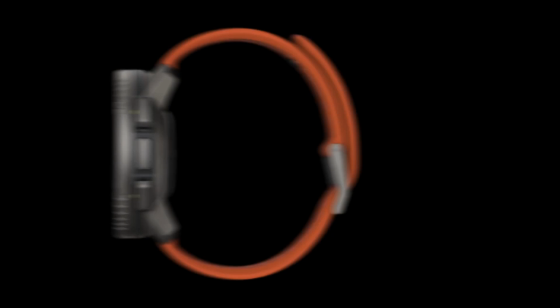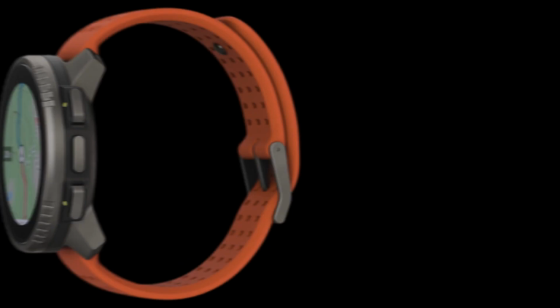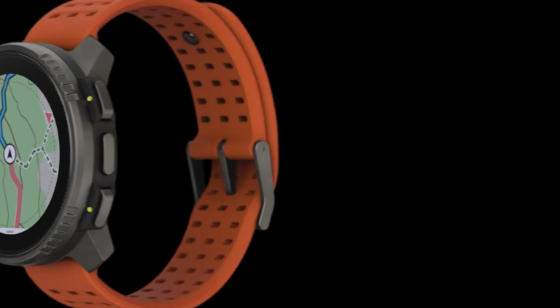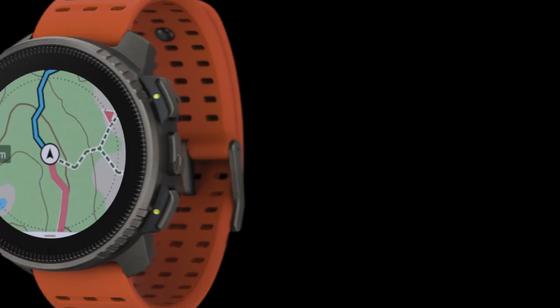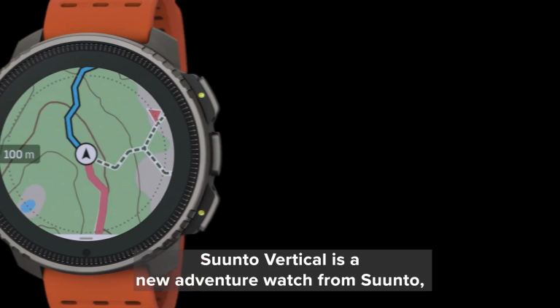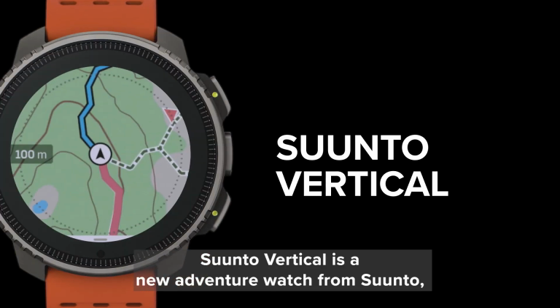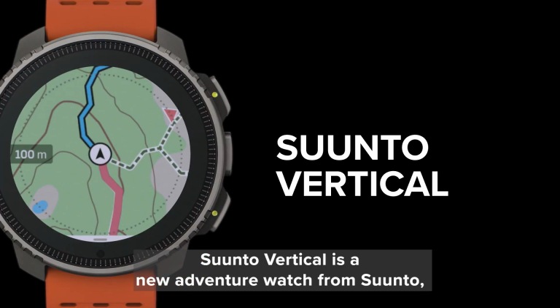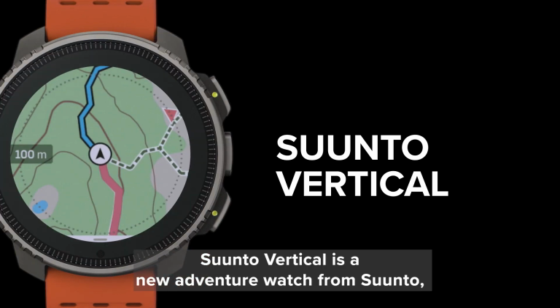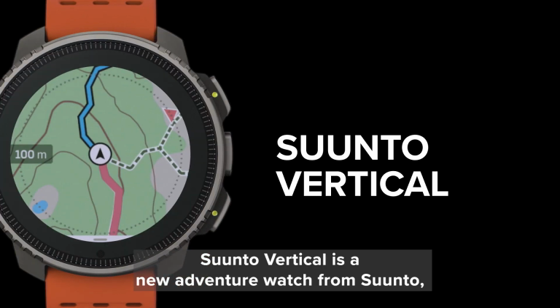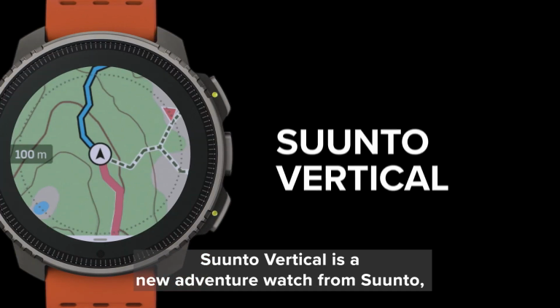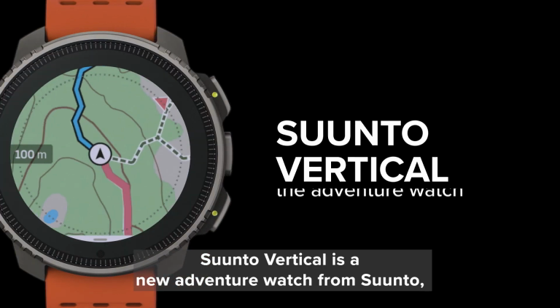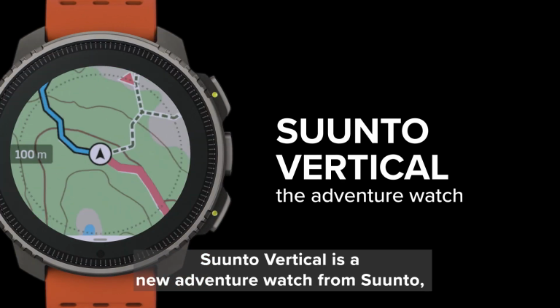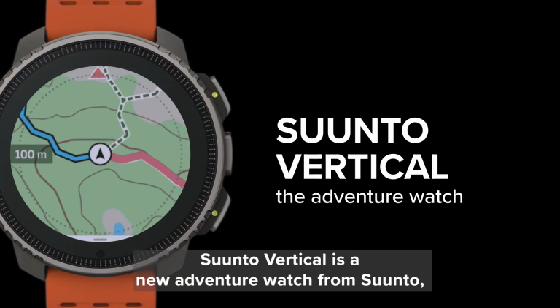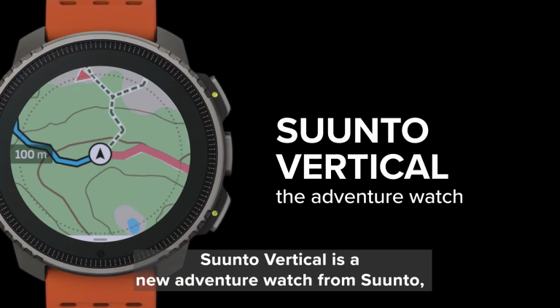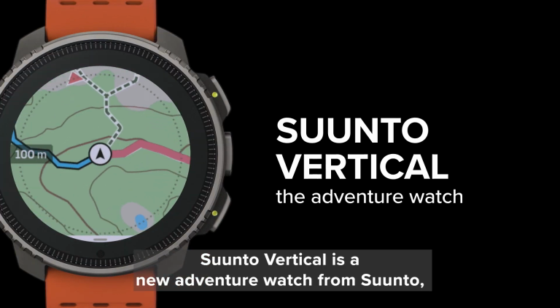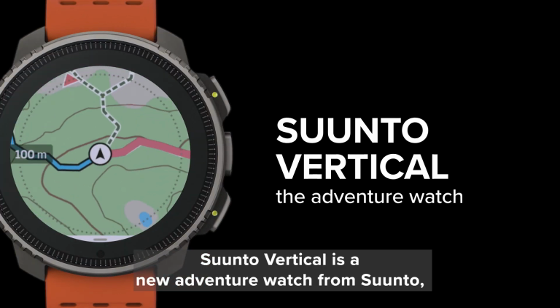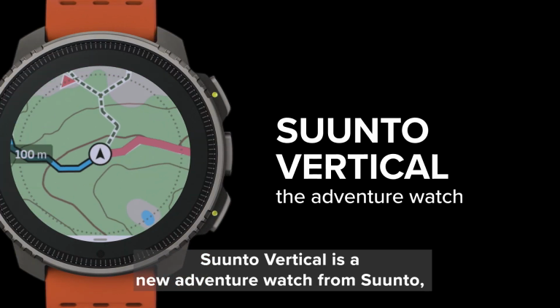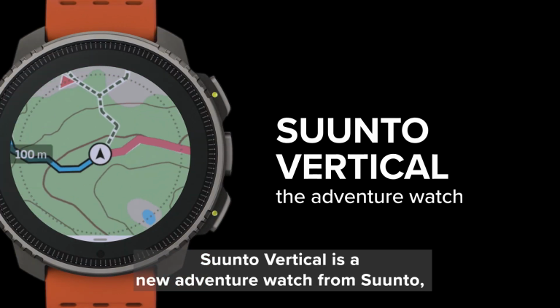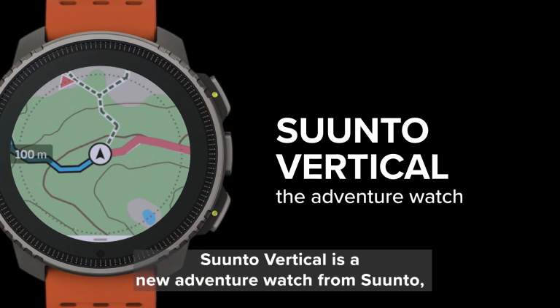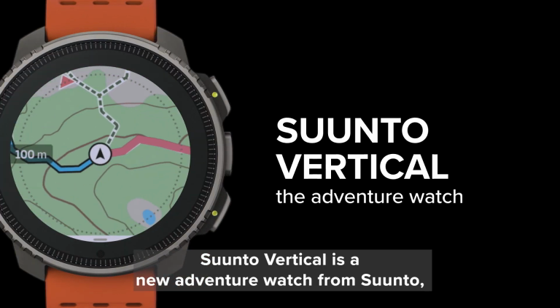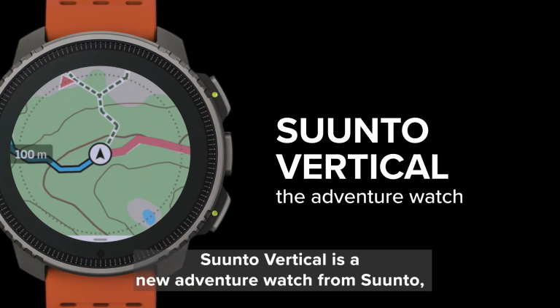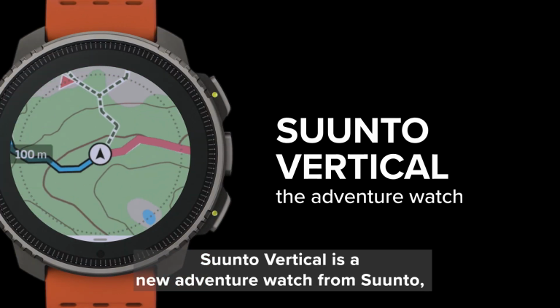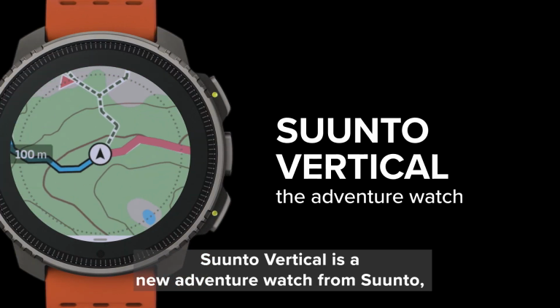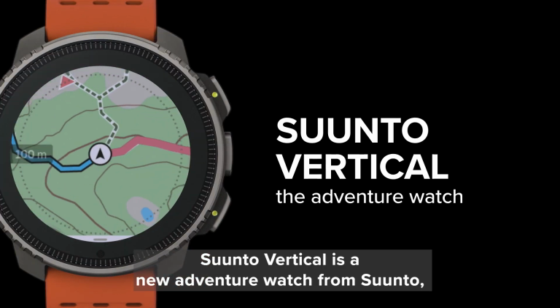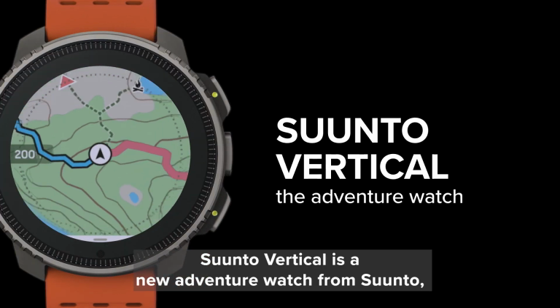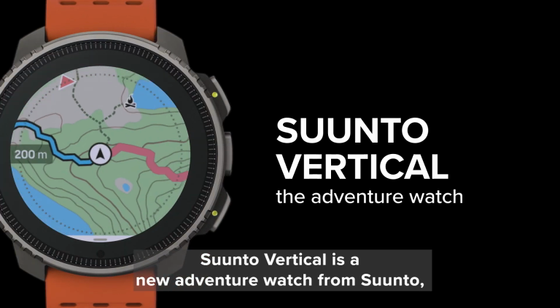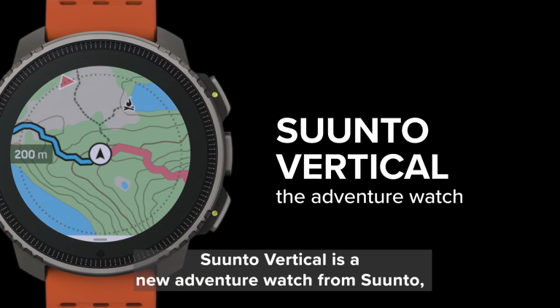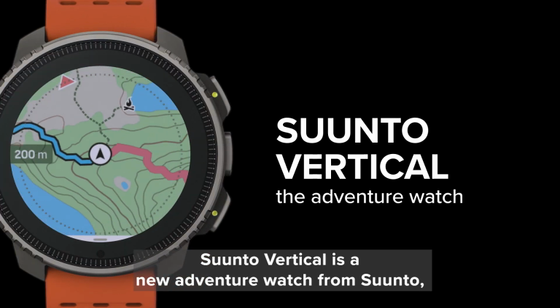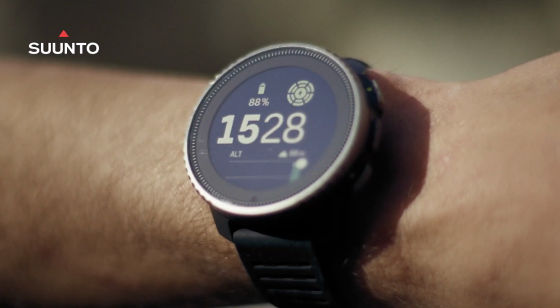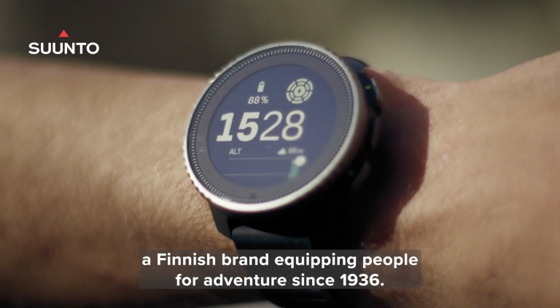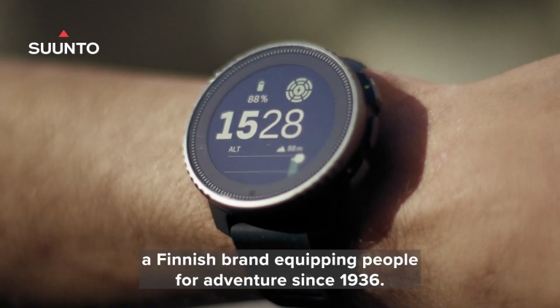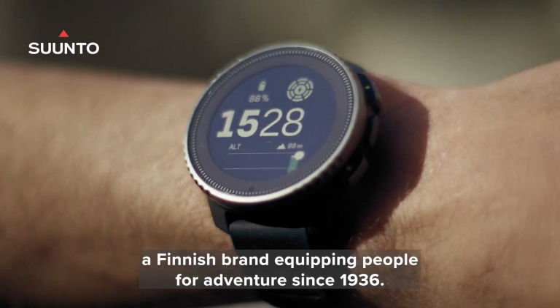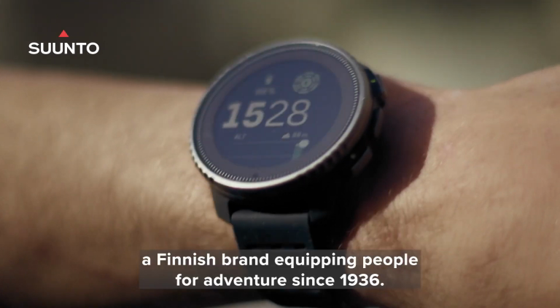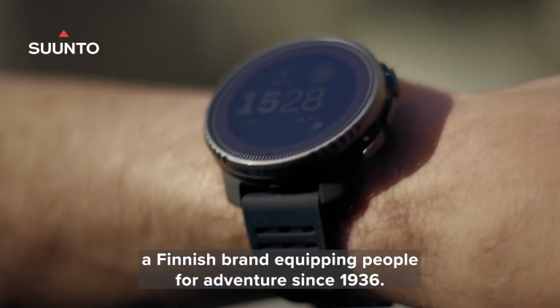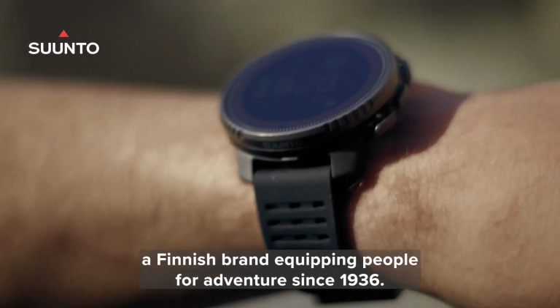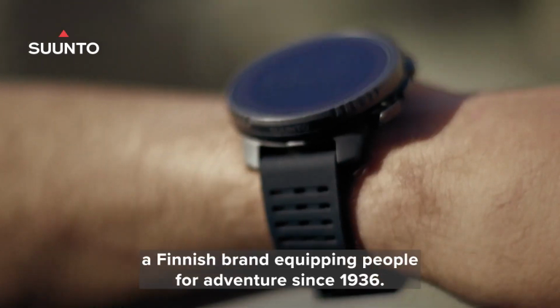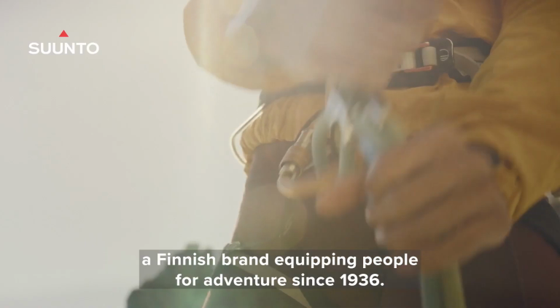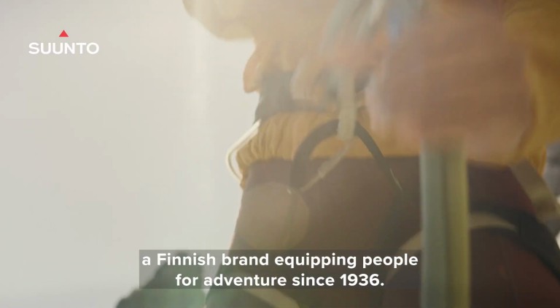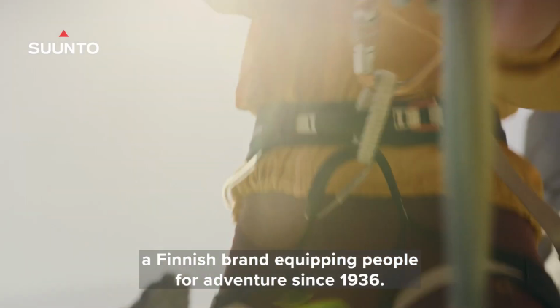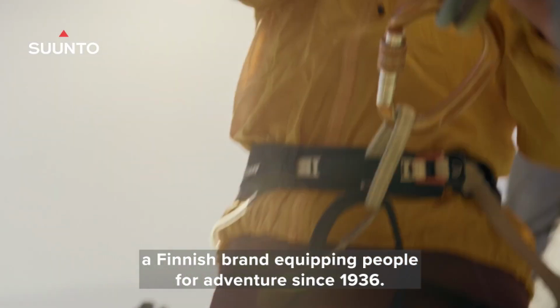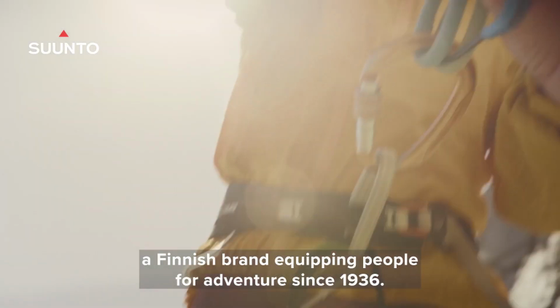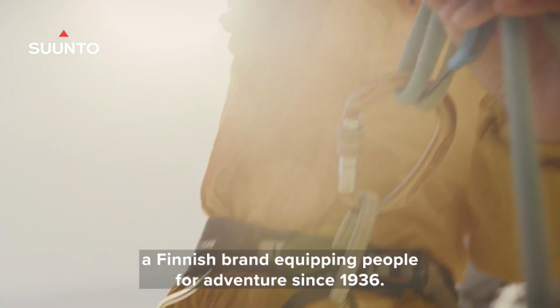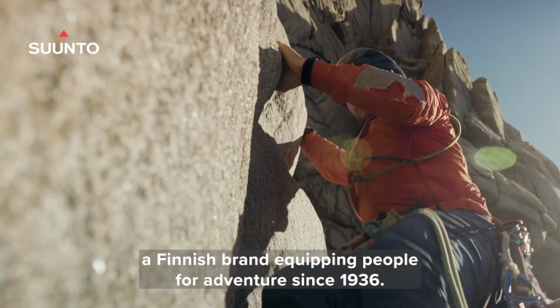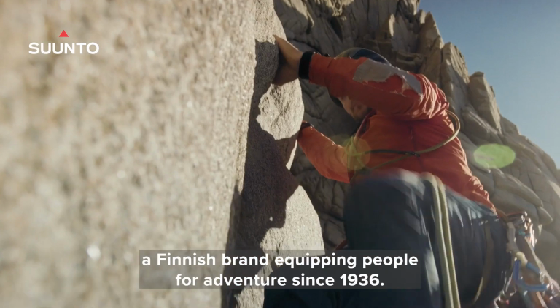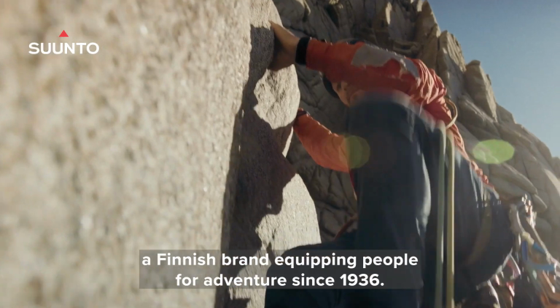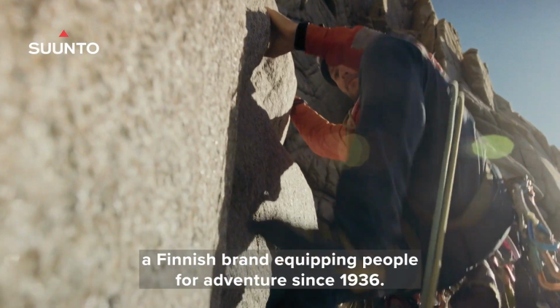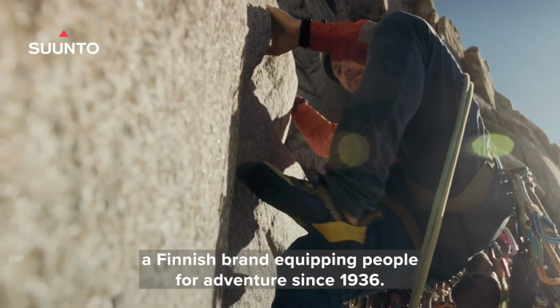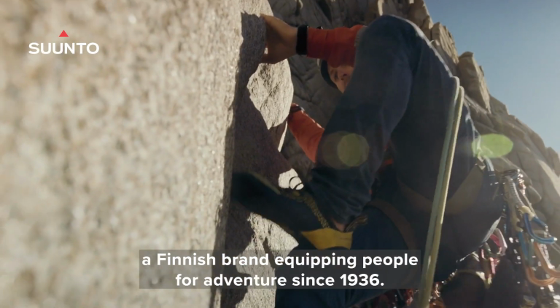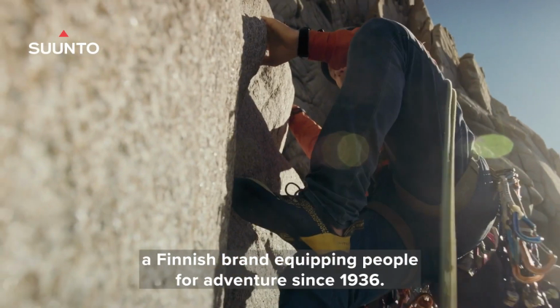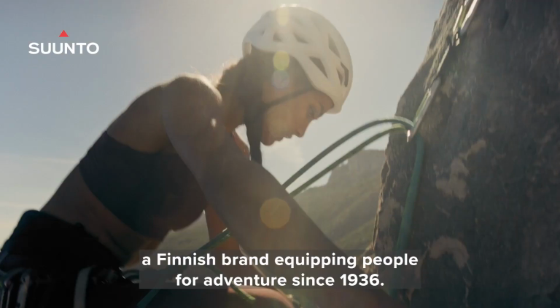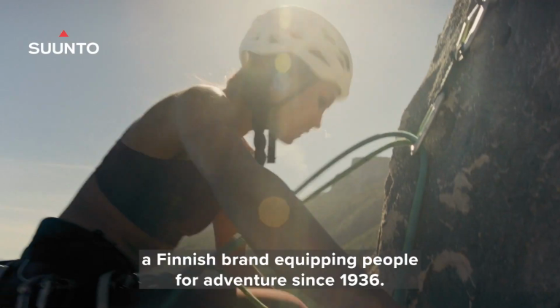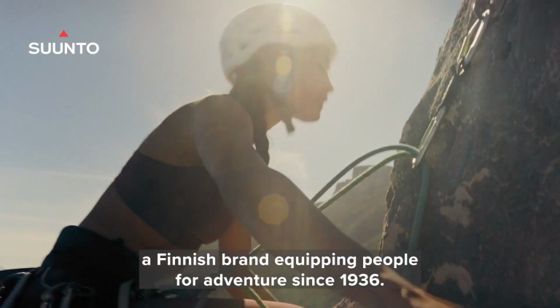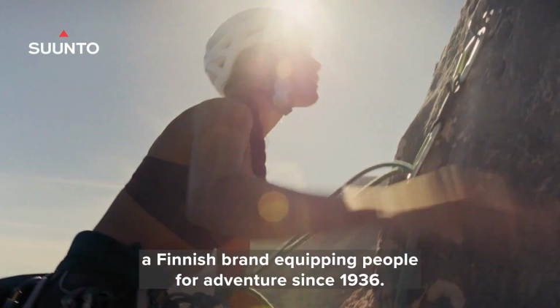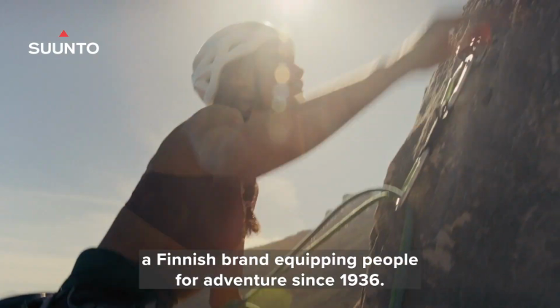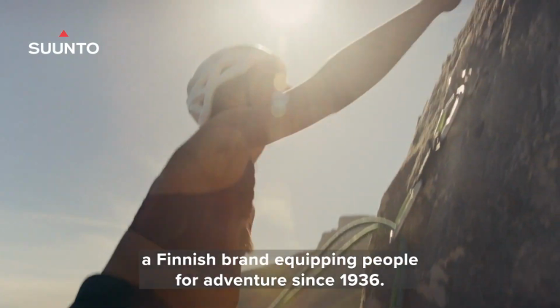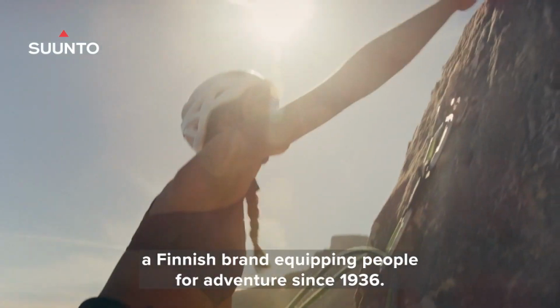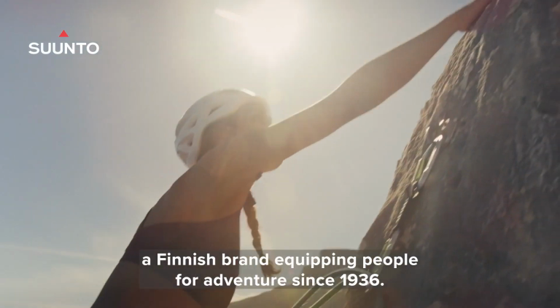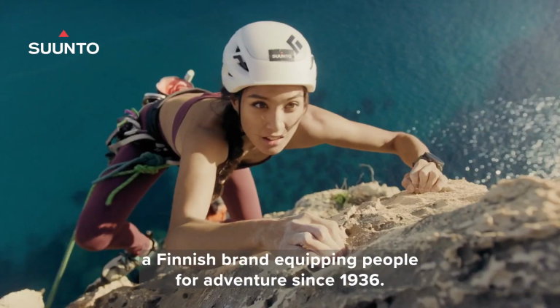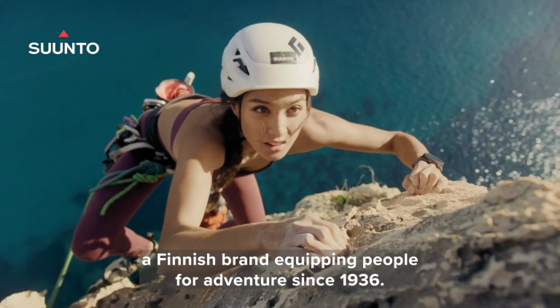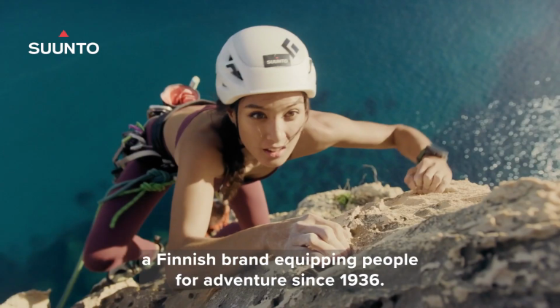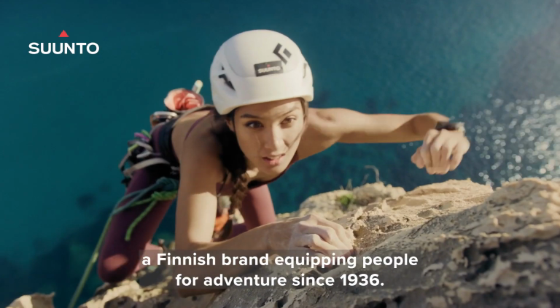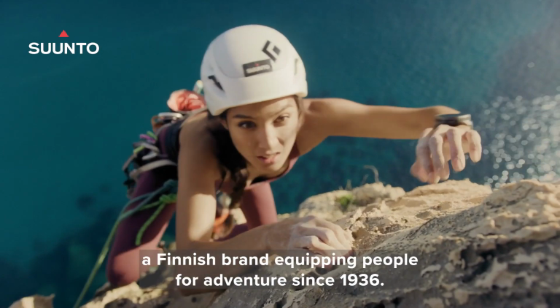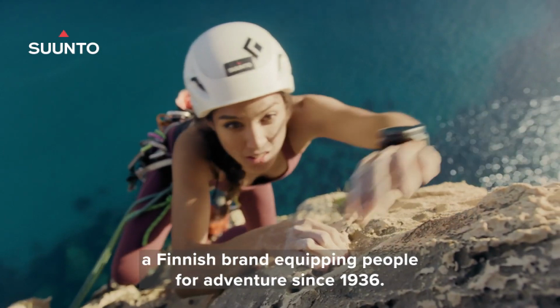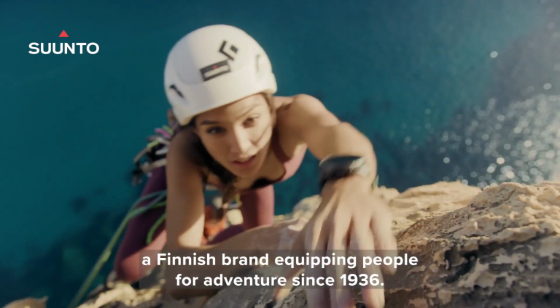Suunto Vertical is a new adventure watch from Suunto, a Finnish brand equipping people for adventures since 1936.